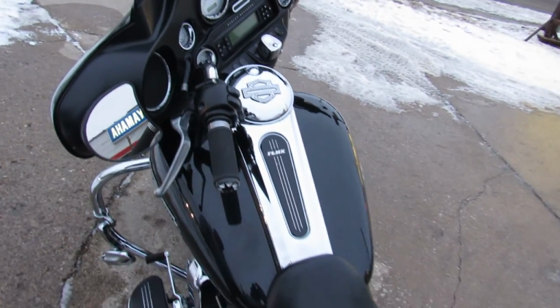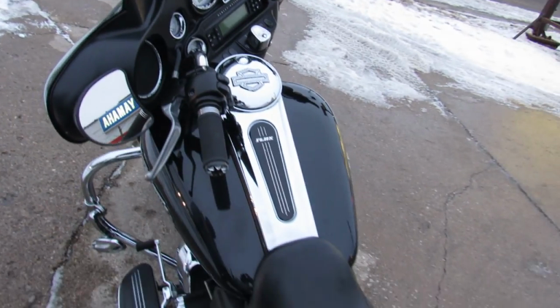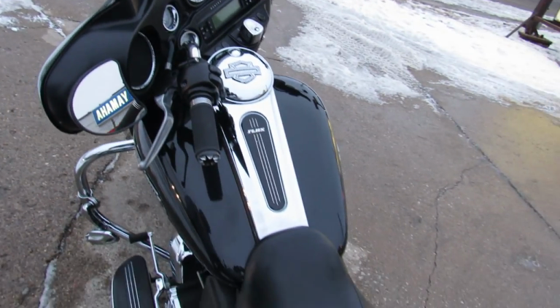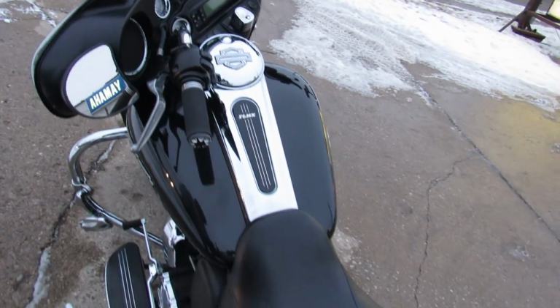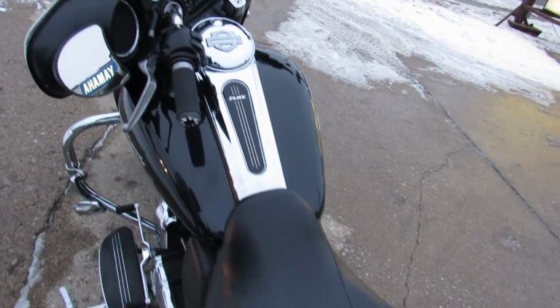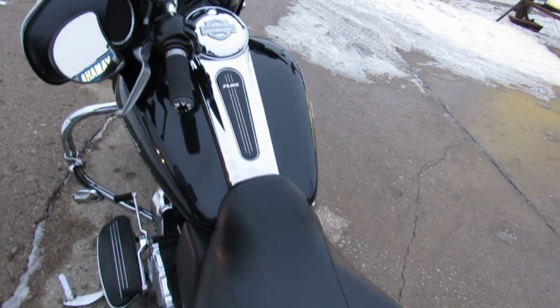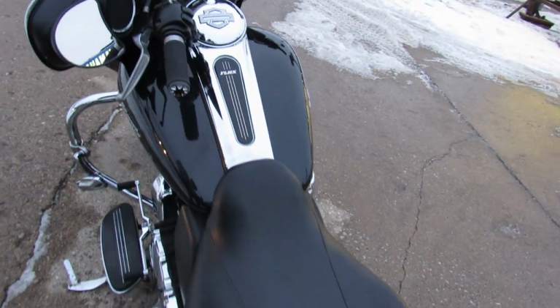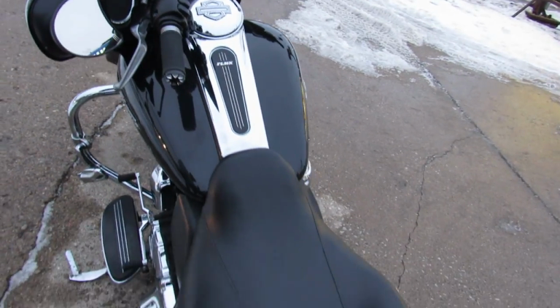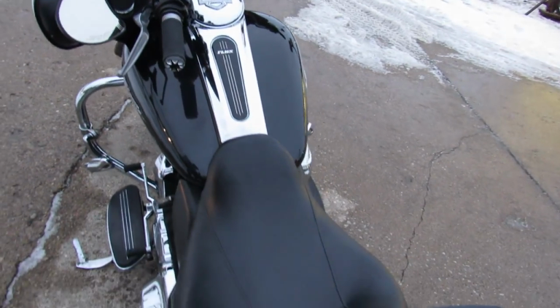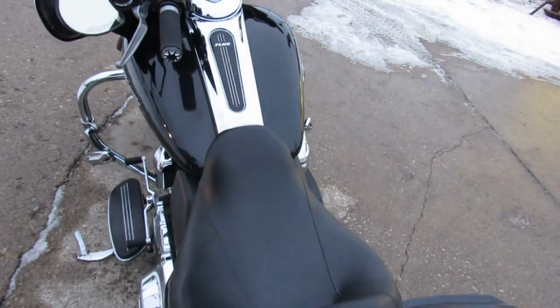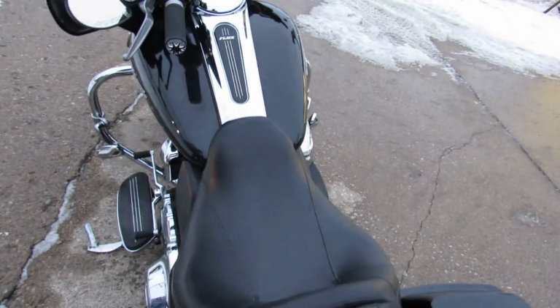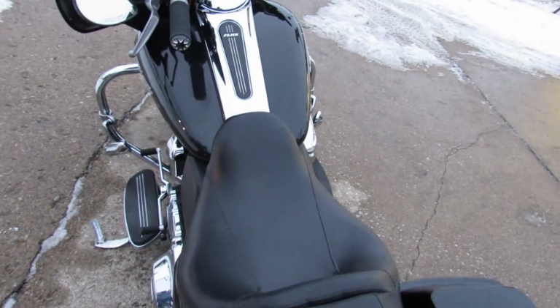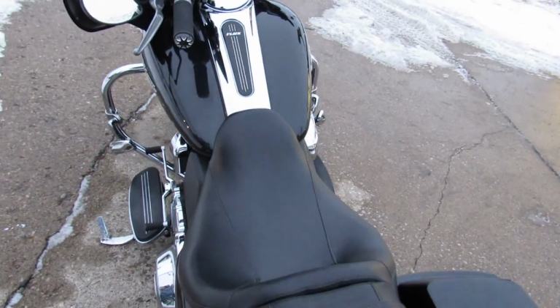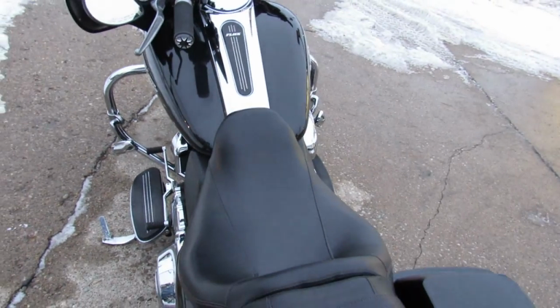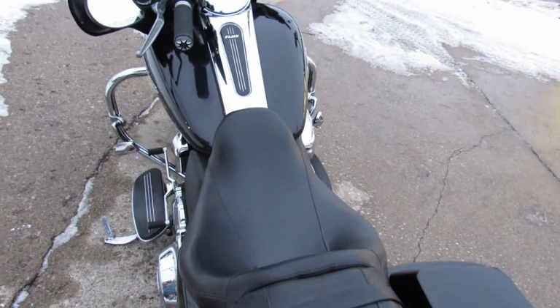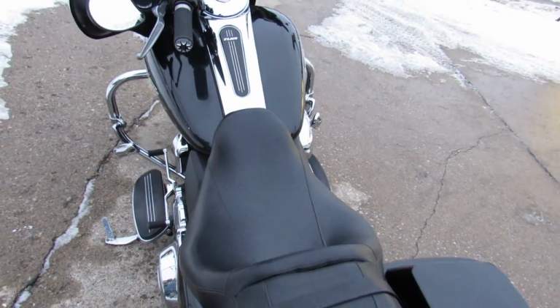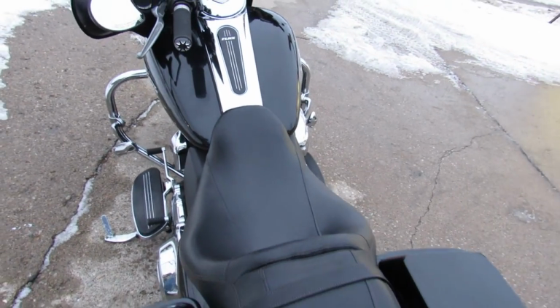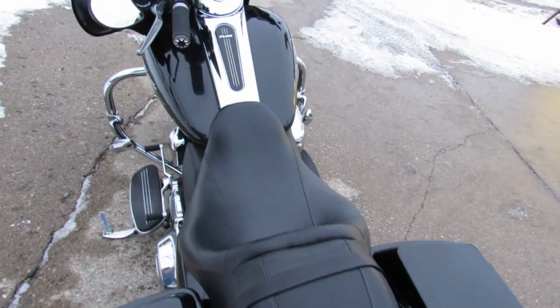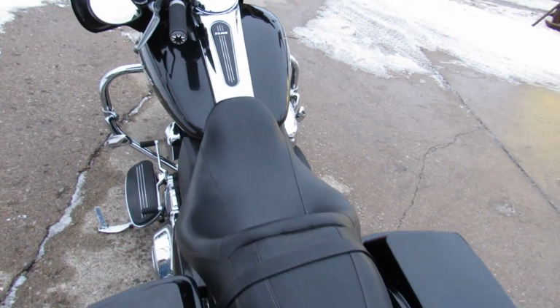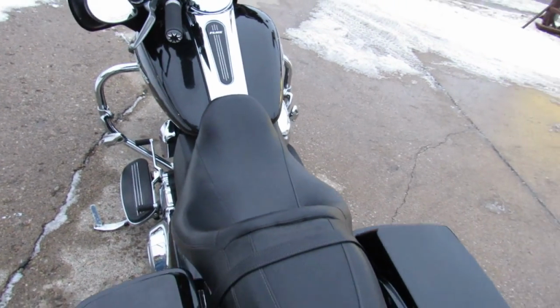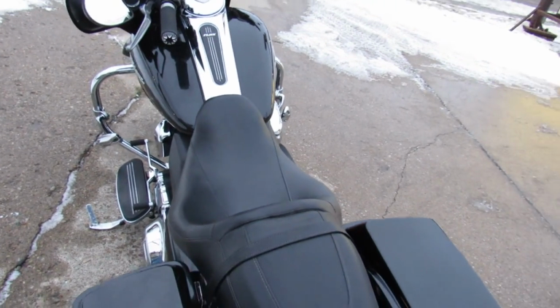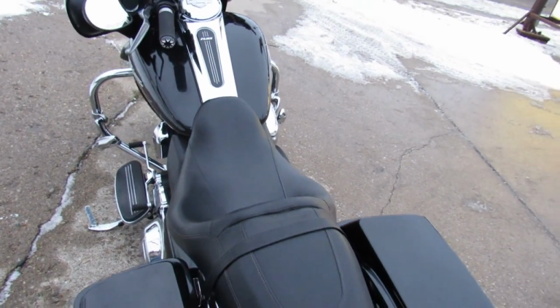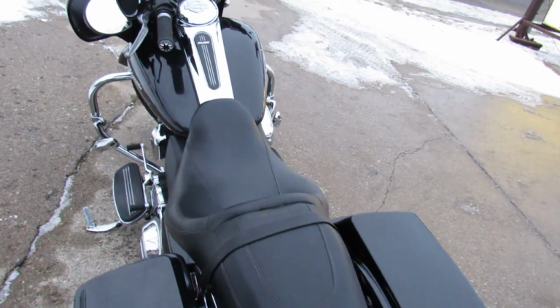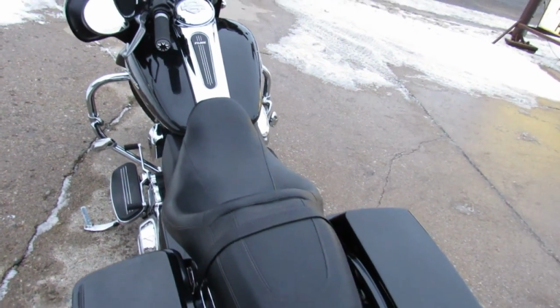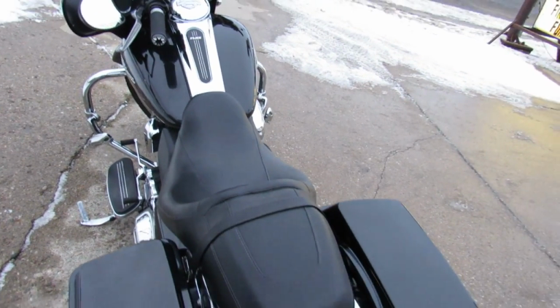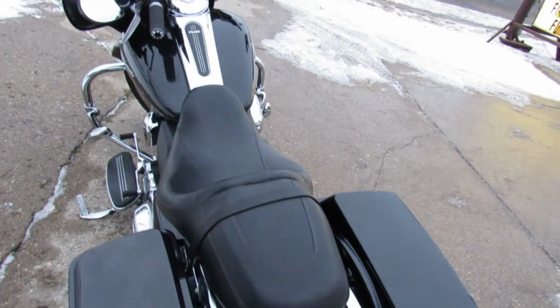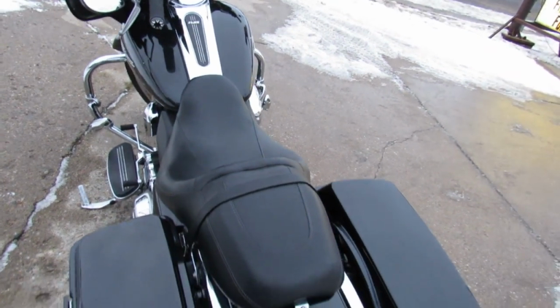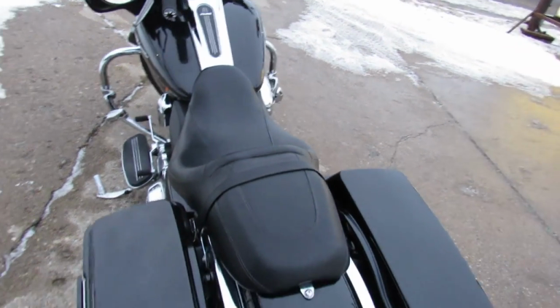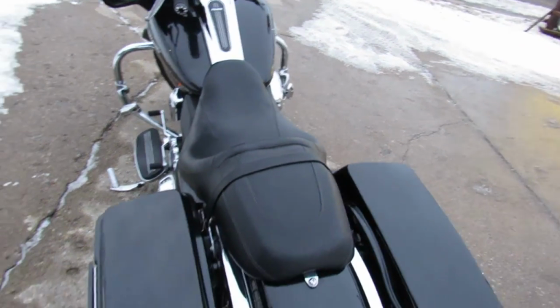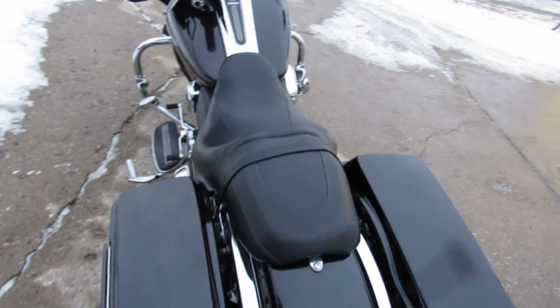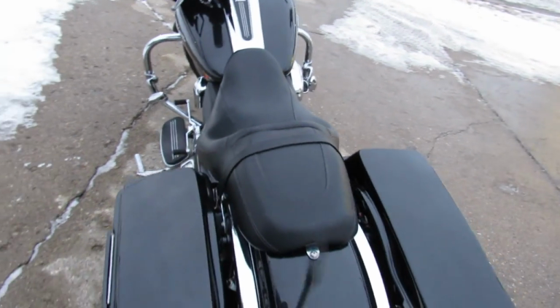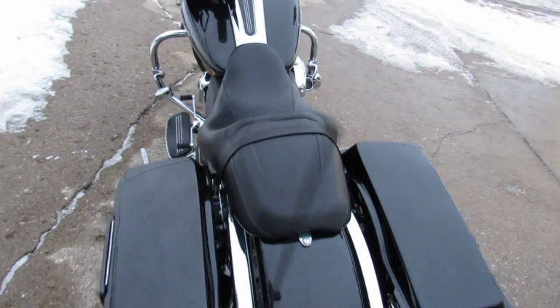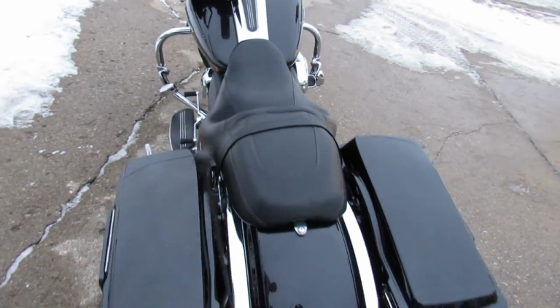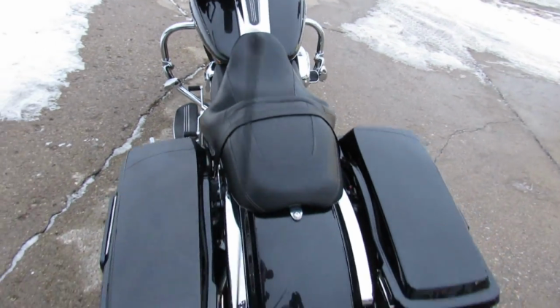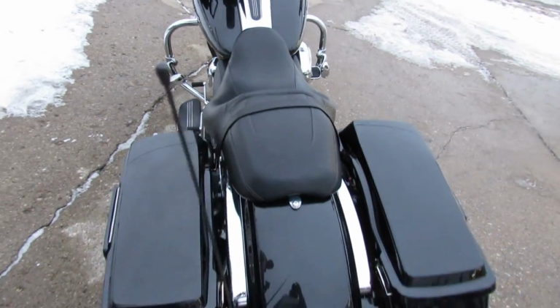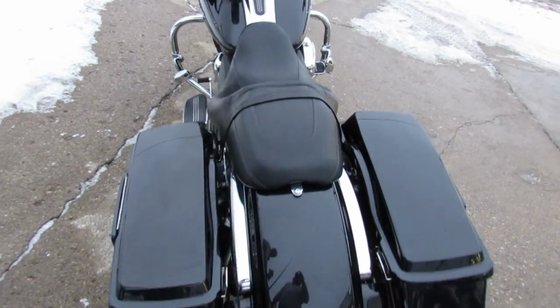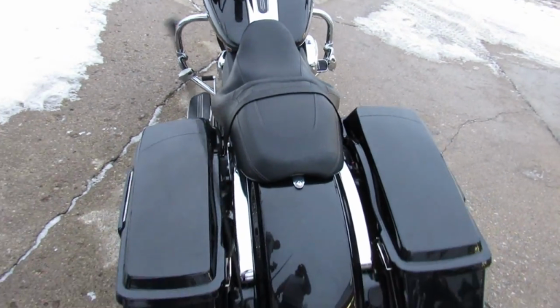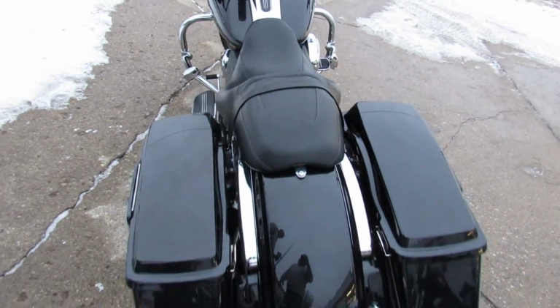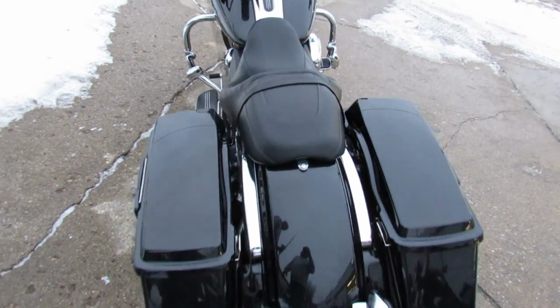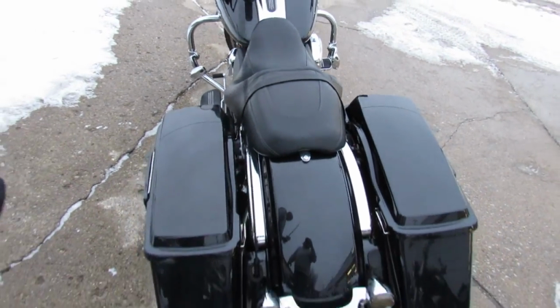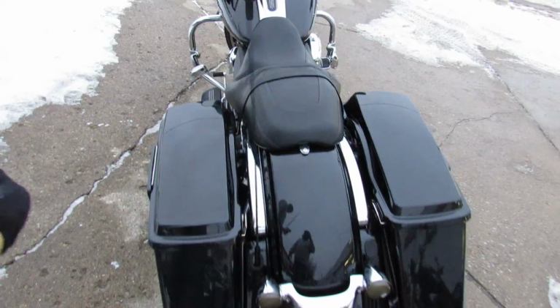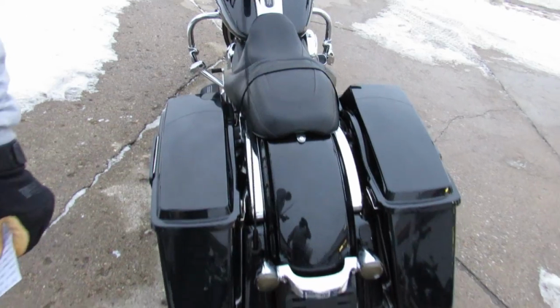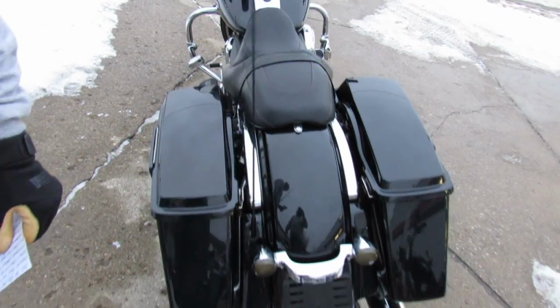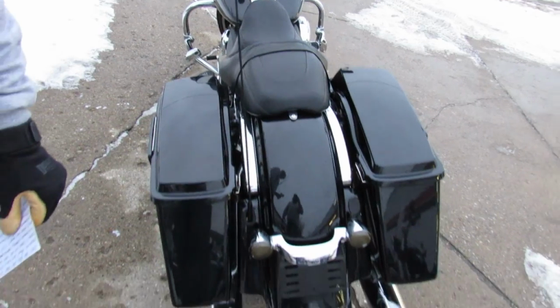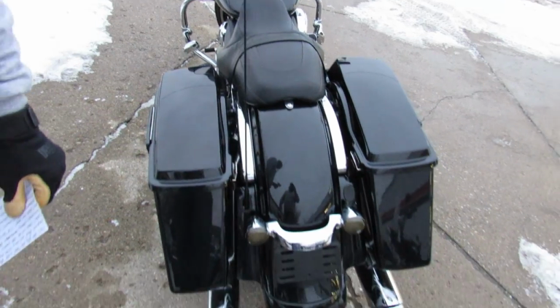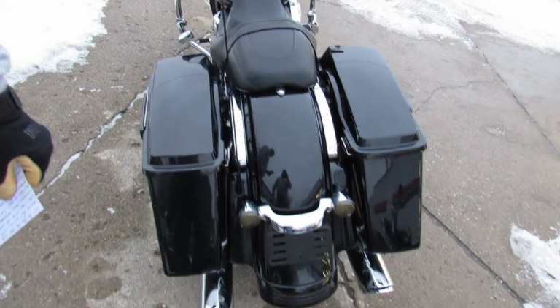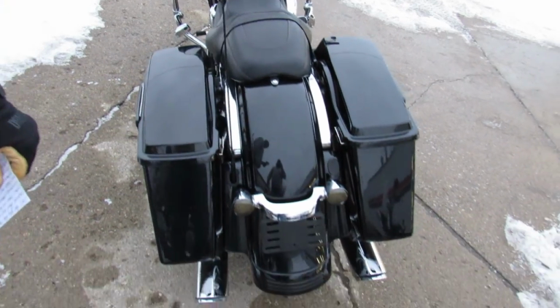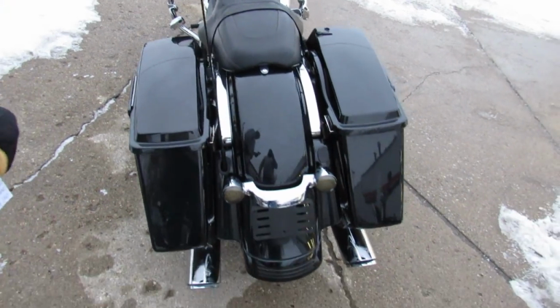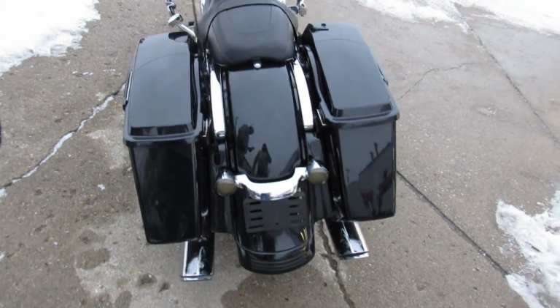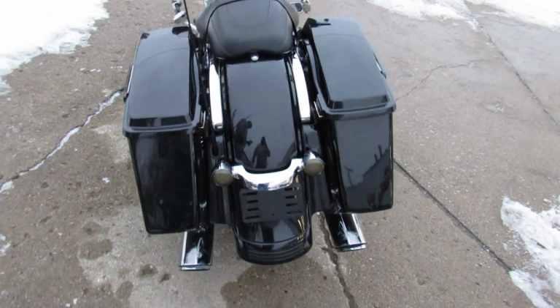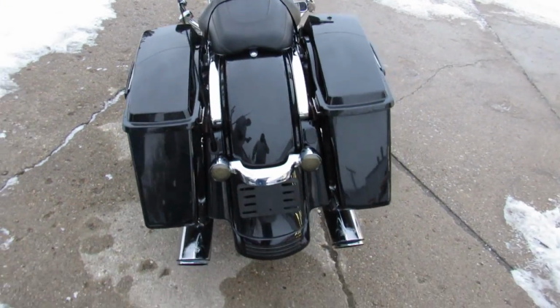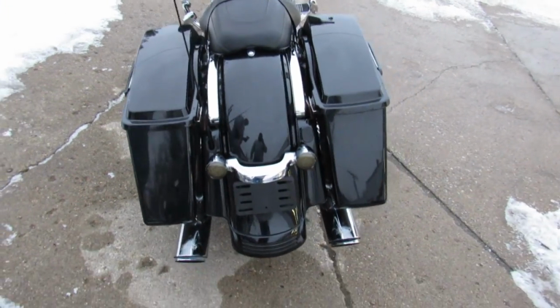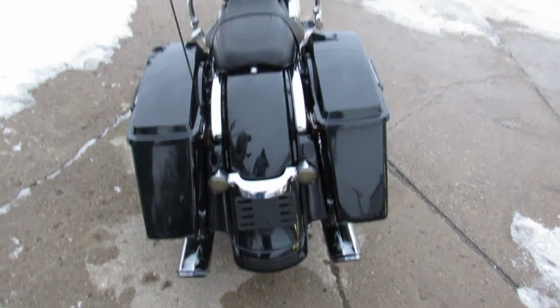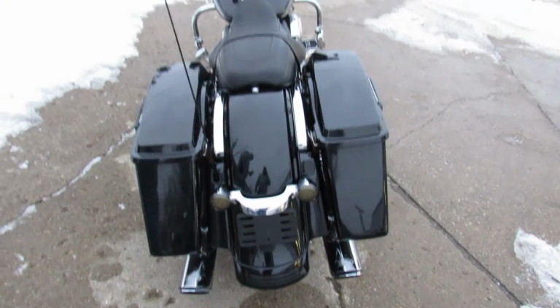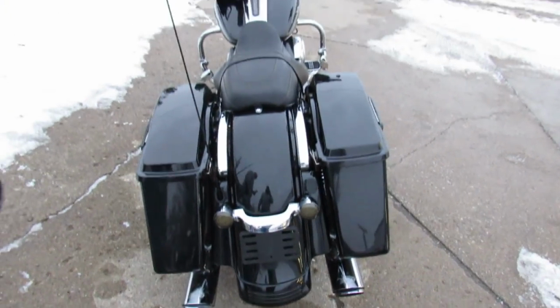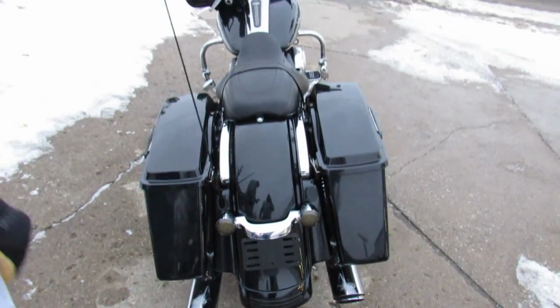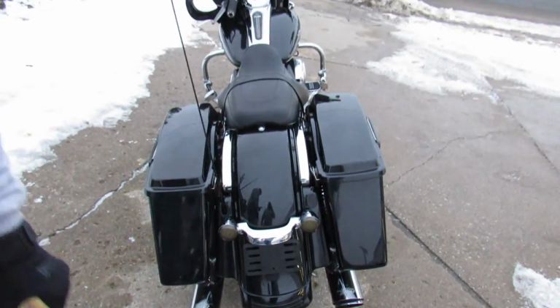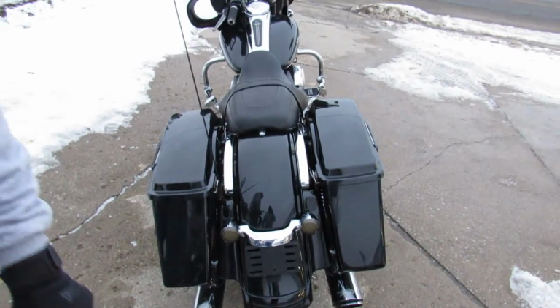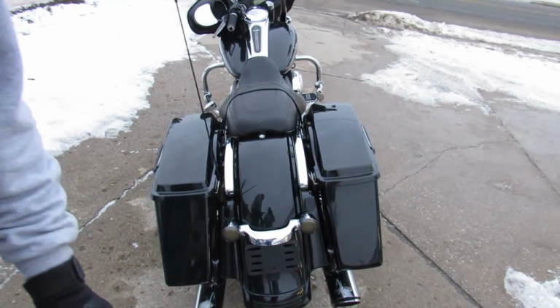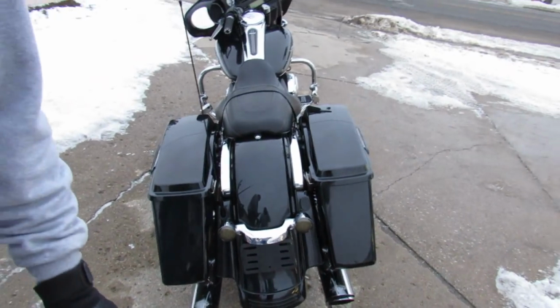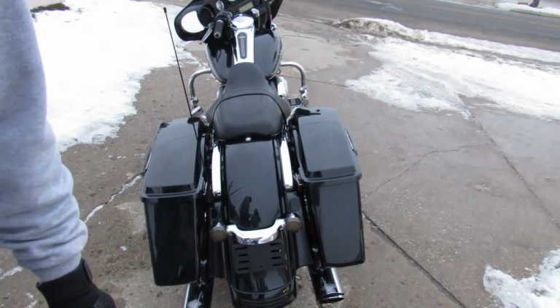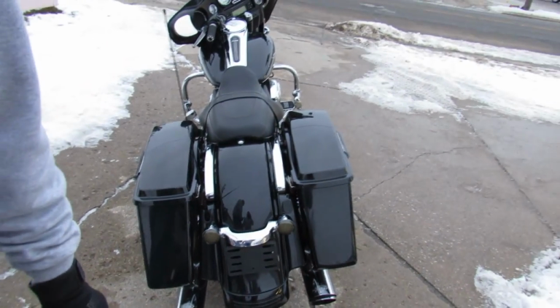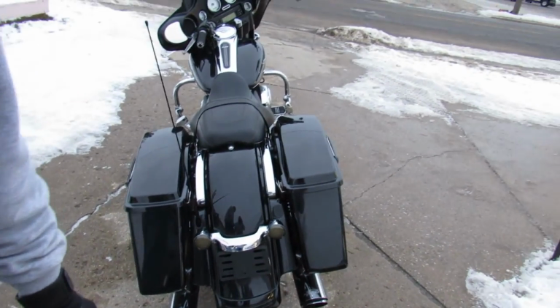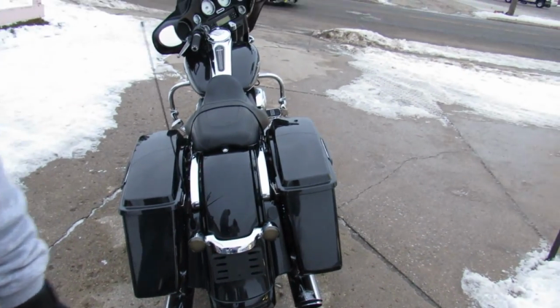This one is a 2013 Street Glide. Comes in a vivid gloss black paint. It's a 10 out of 10.